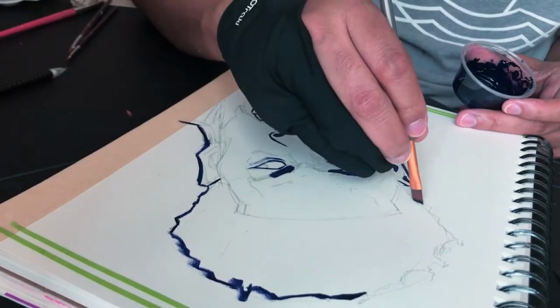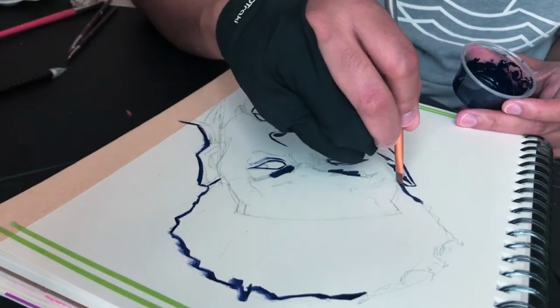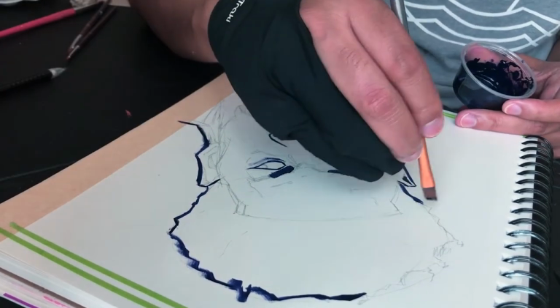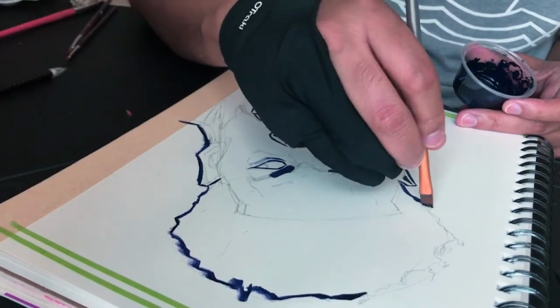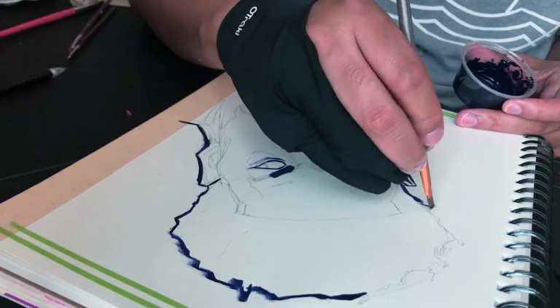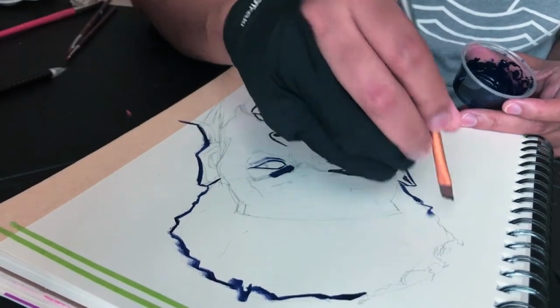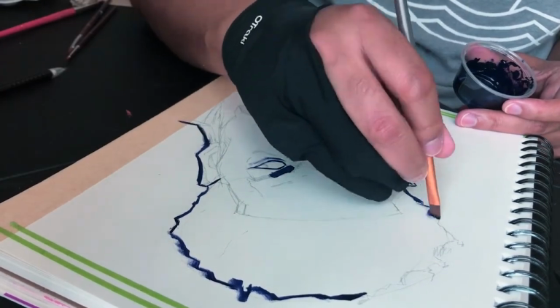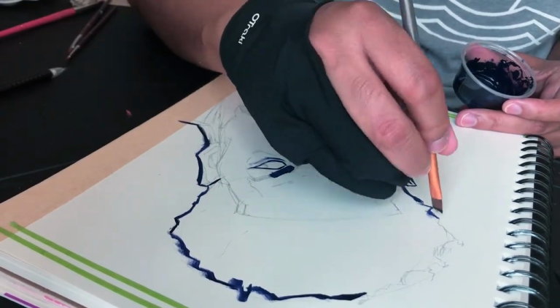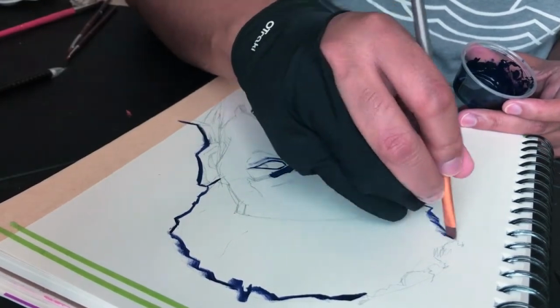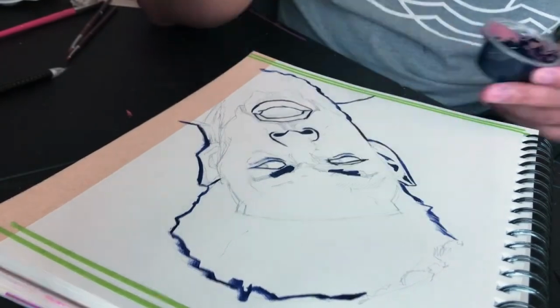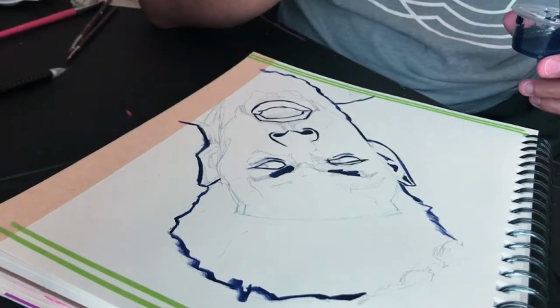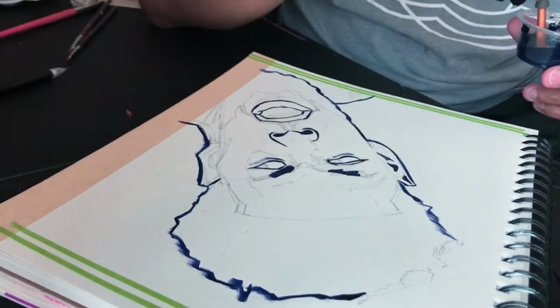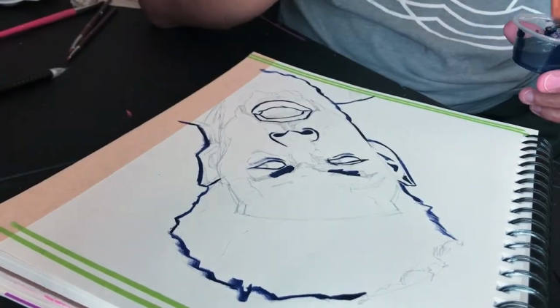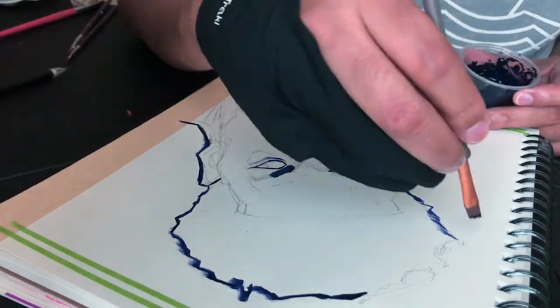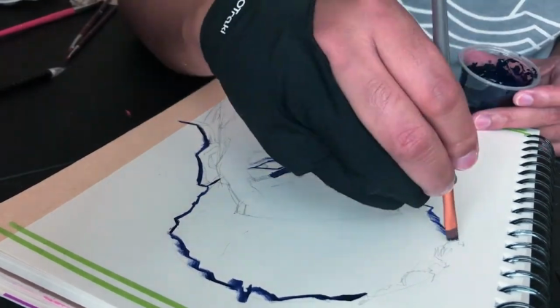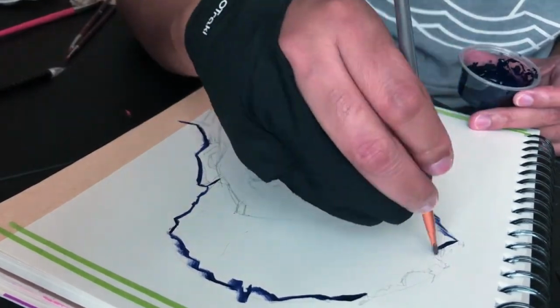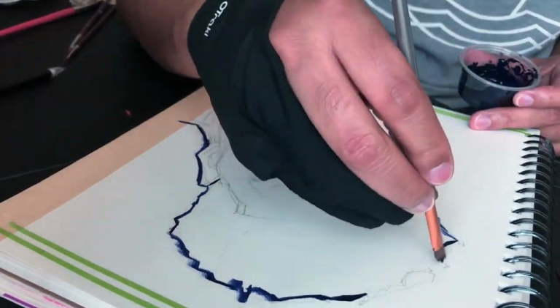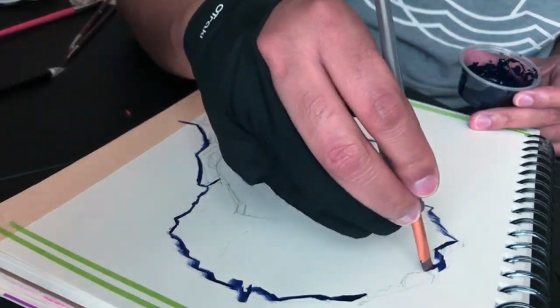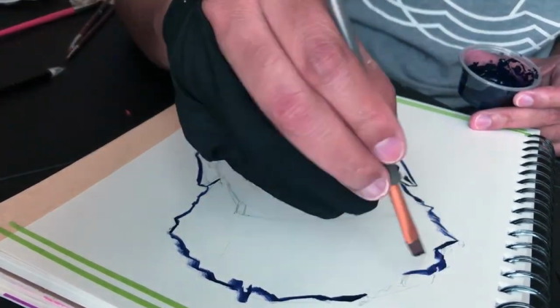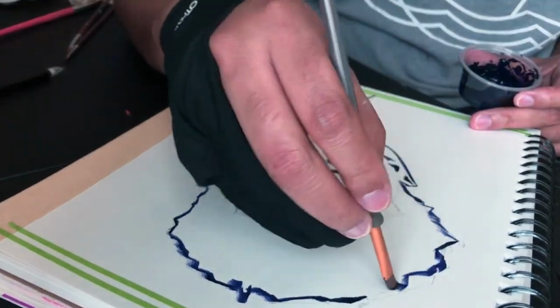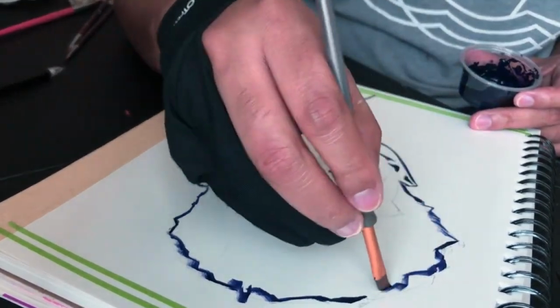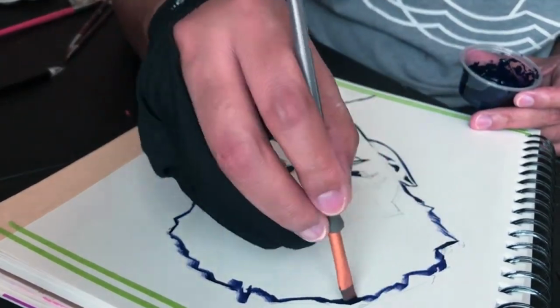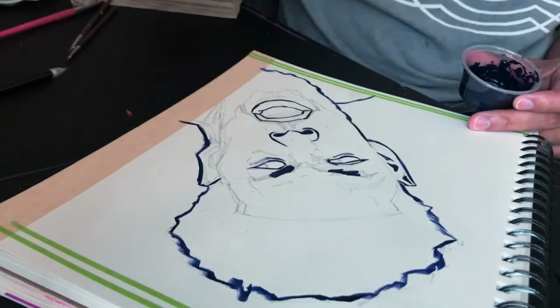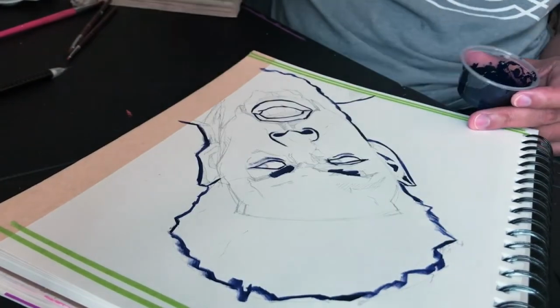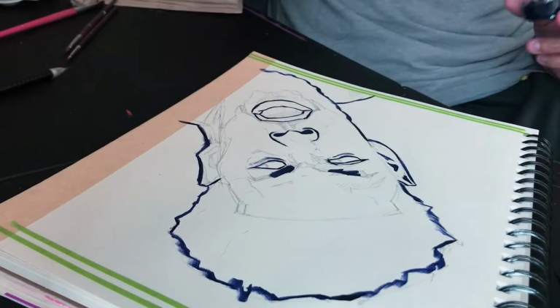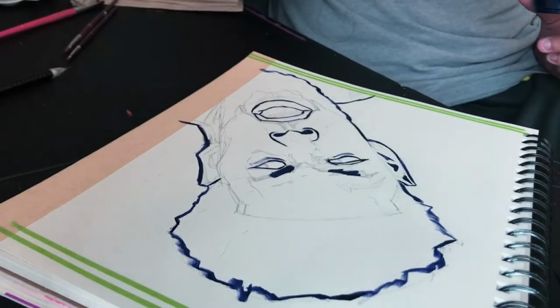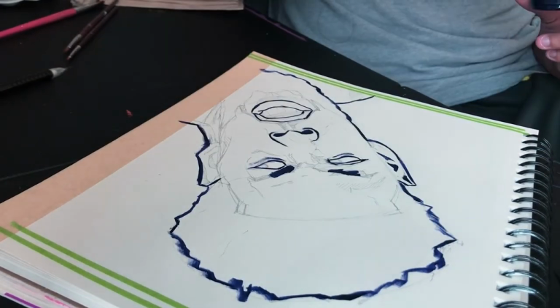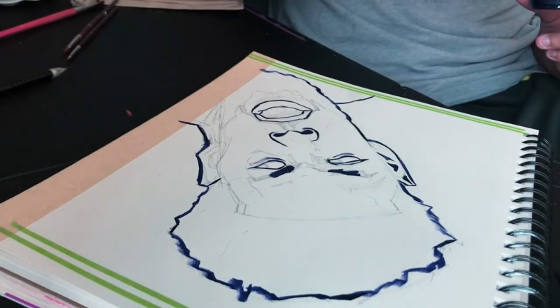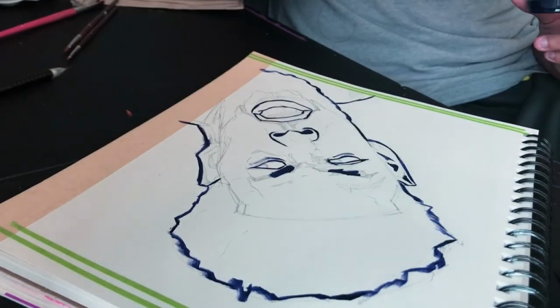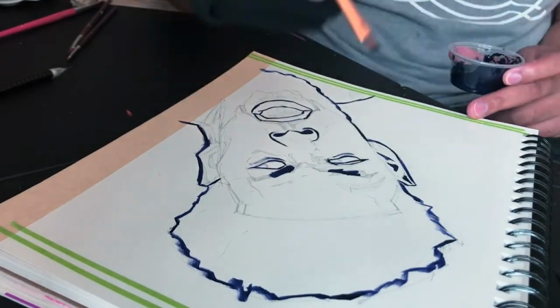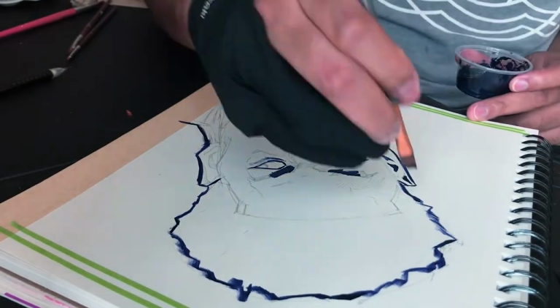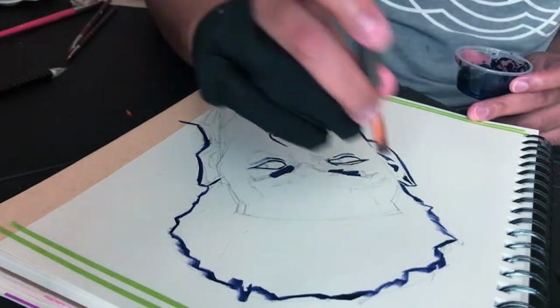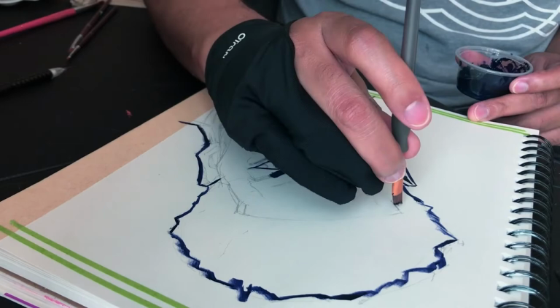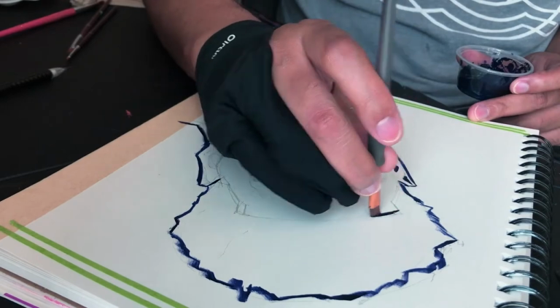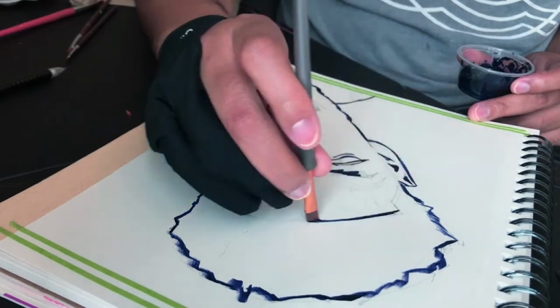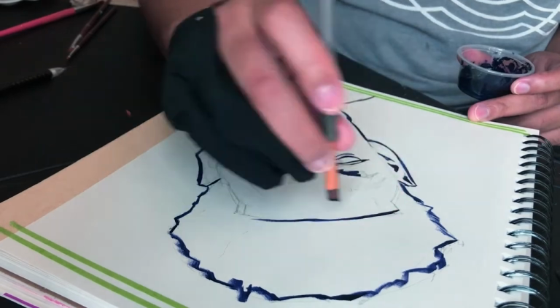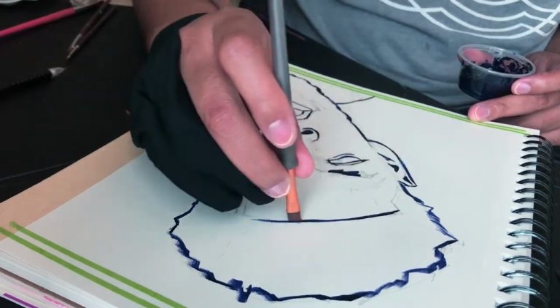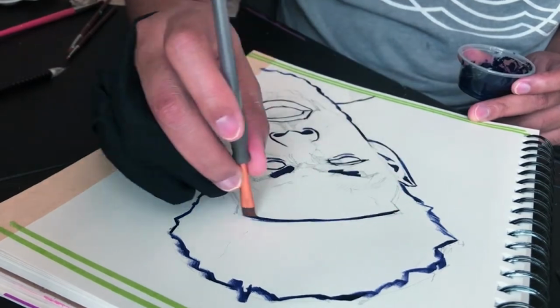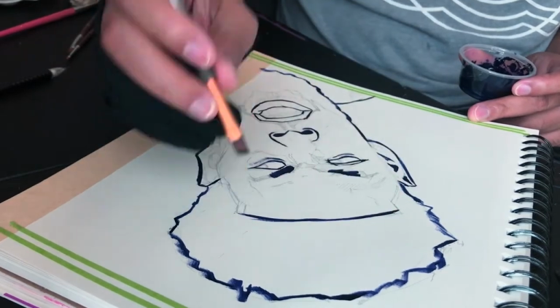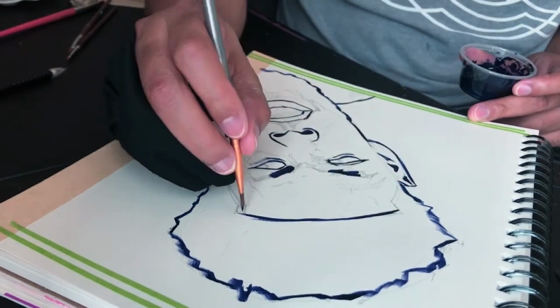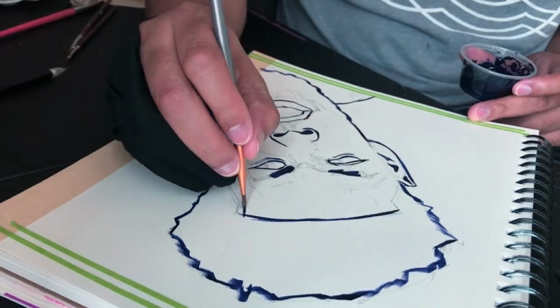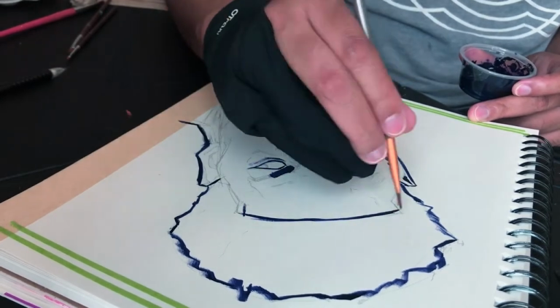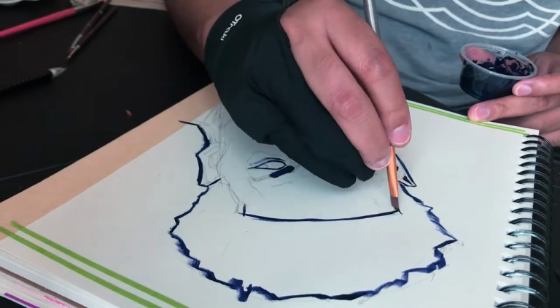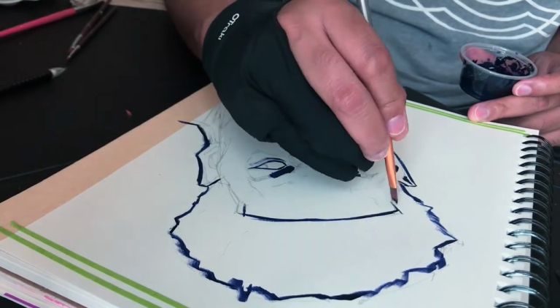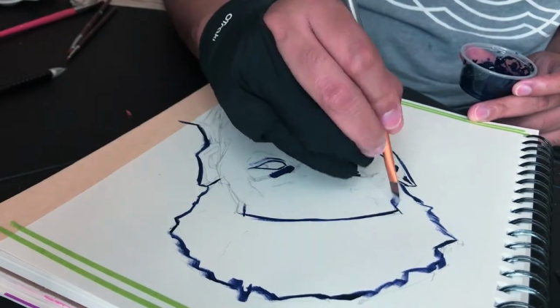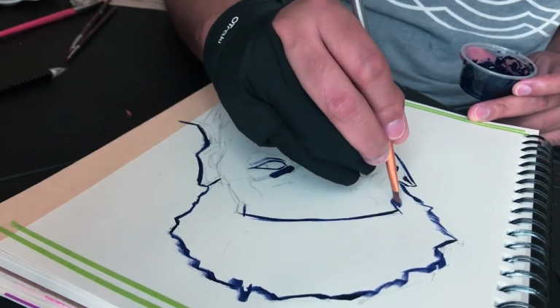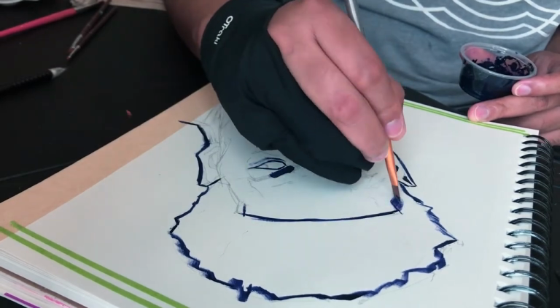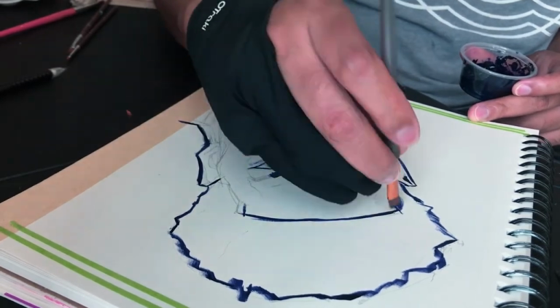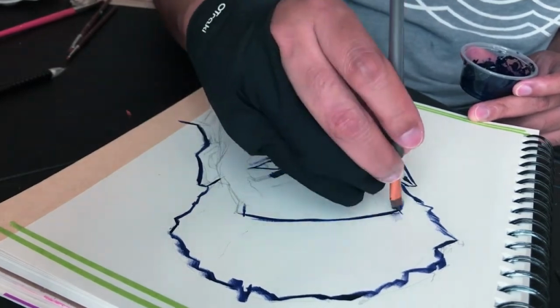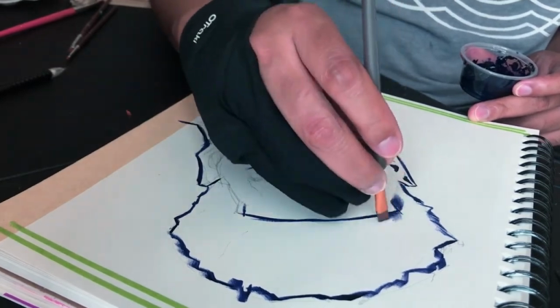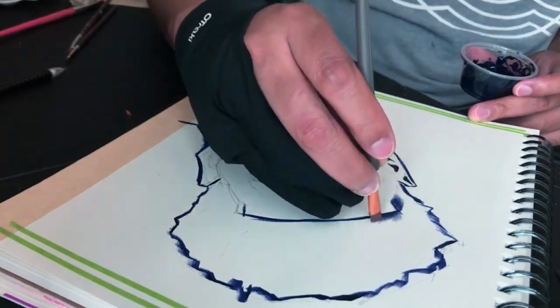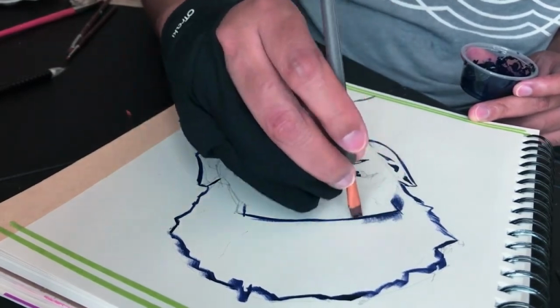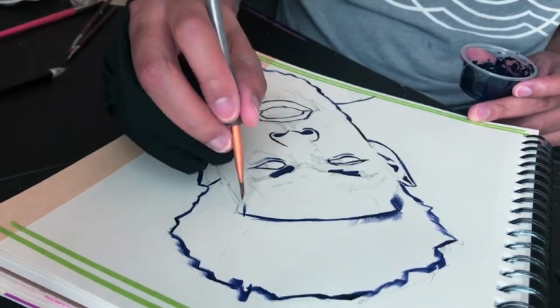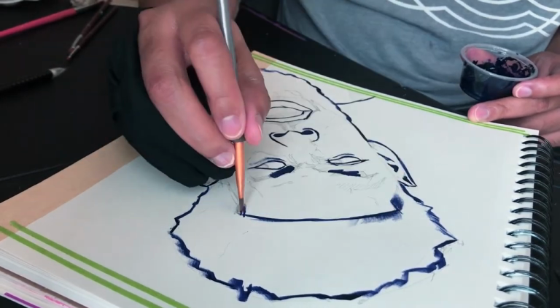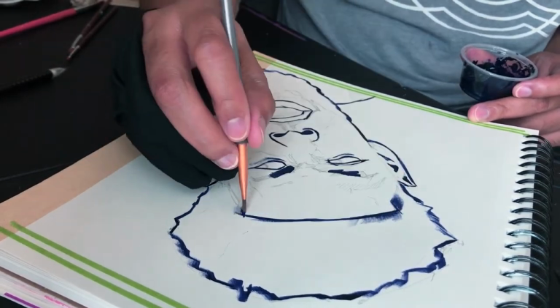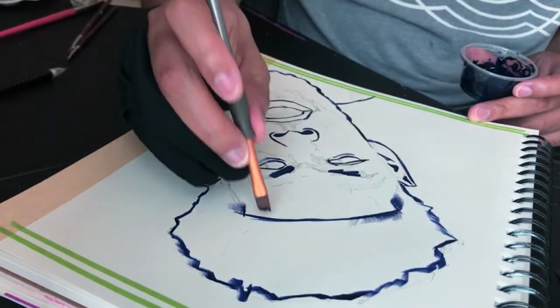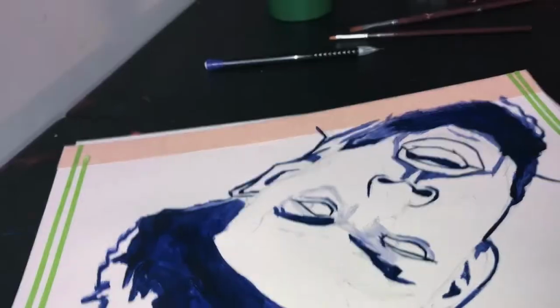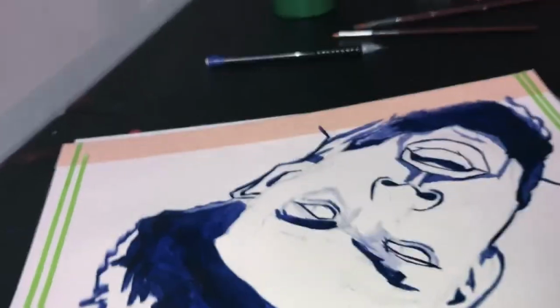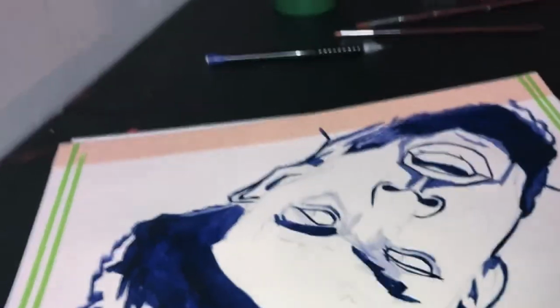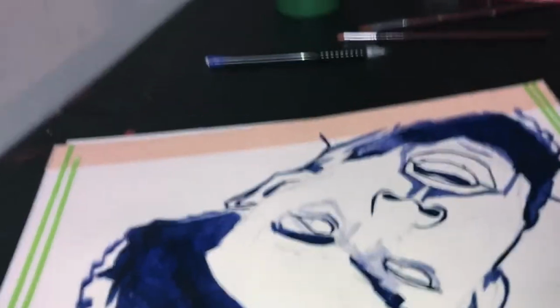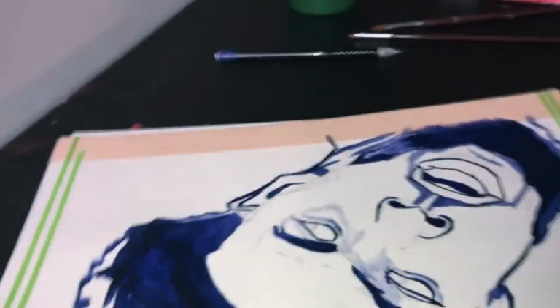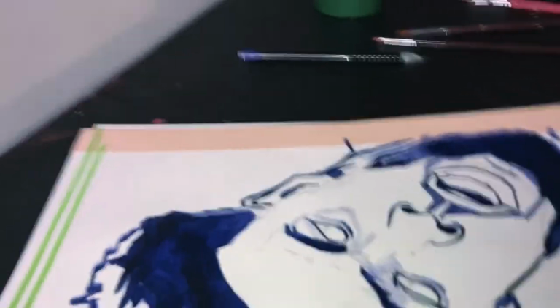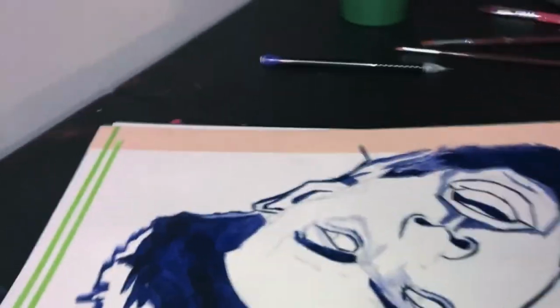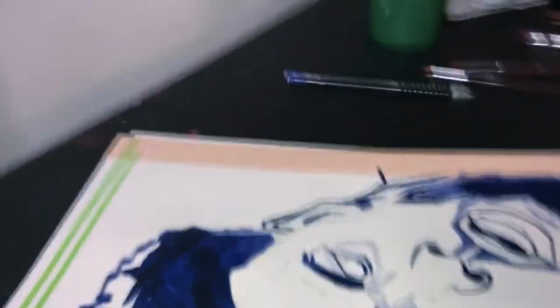Generally, I use Dioxide Purple for my line work, but this time I mix it in with Blue. We're going to see what we come up with.